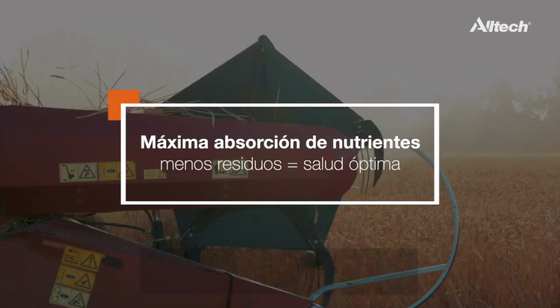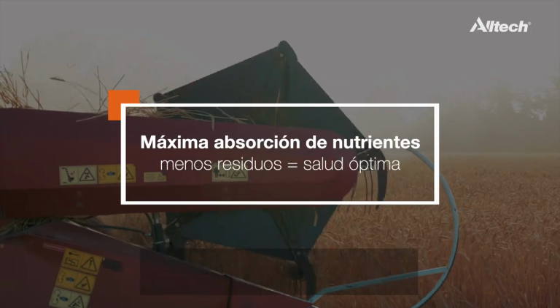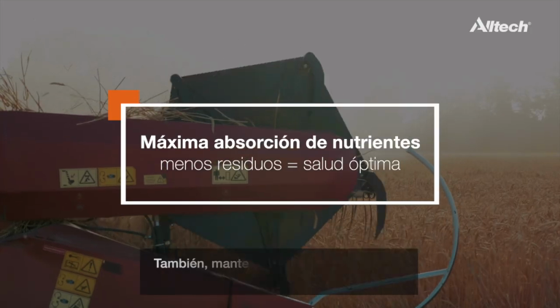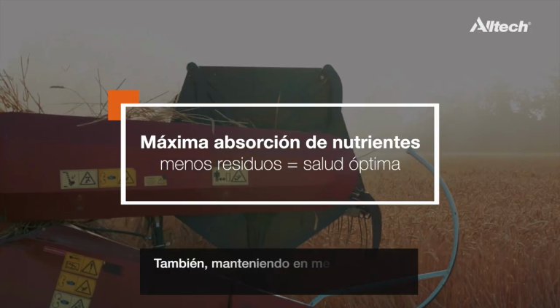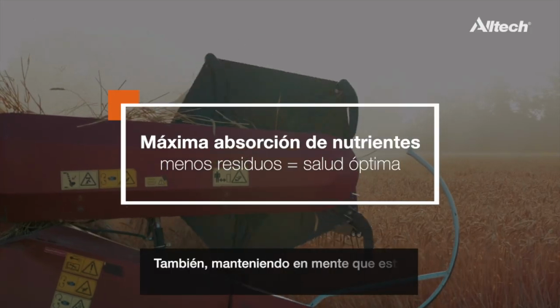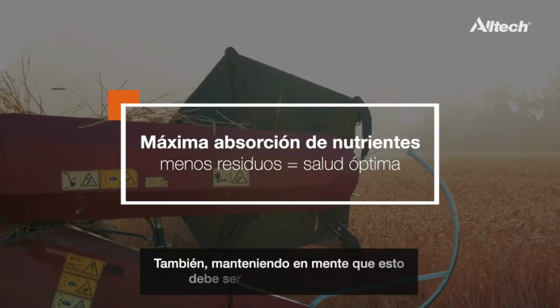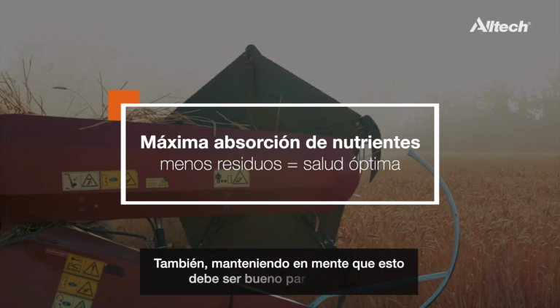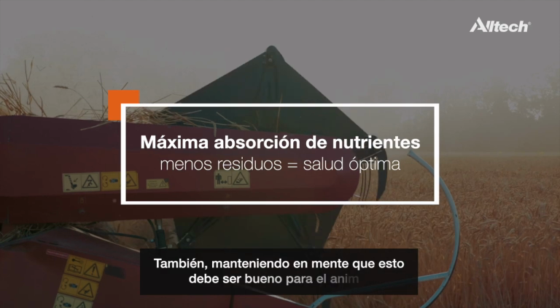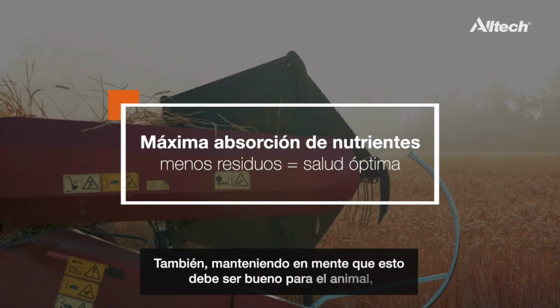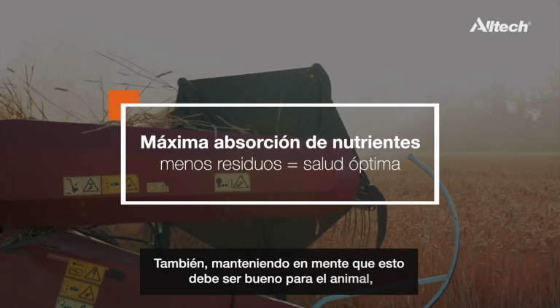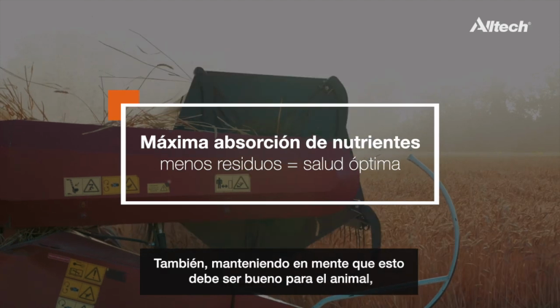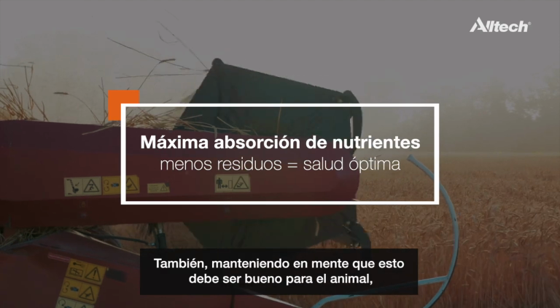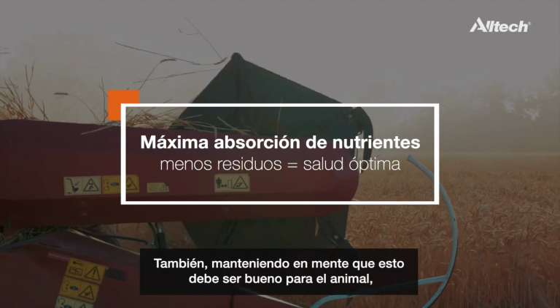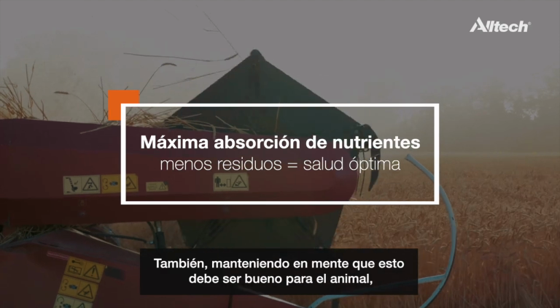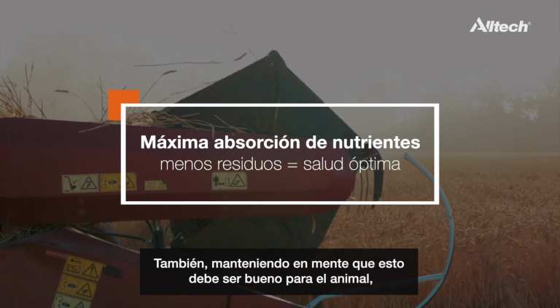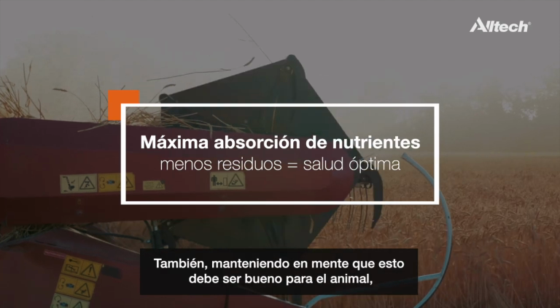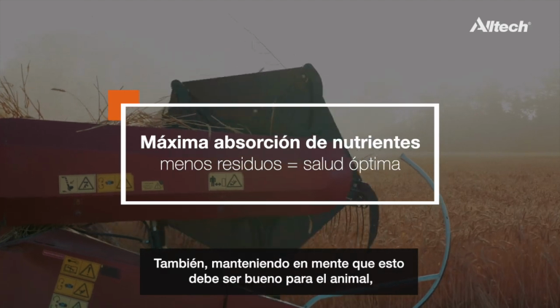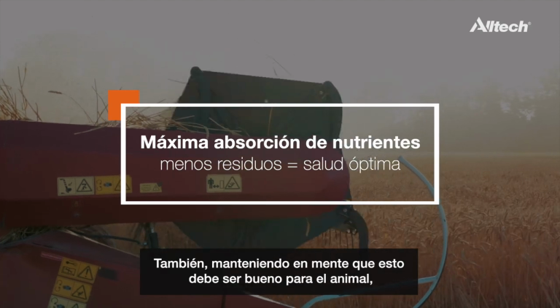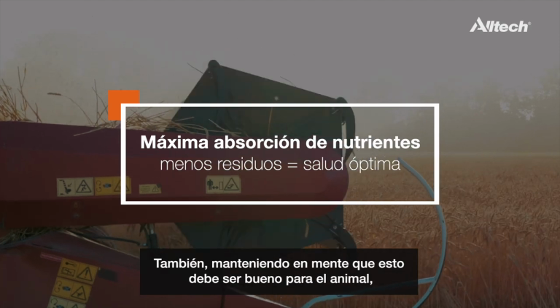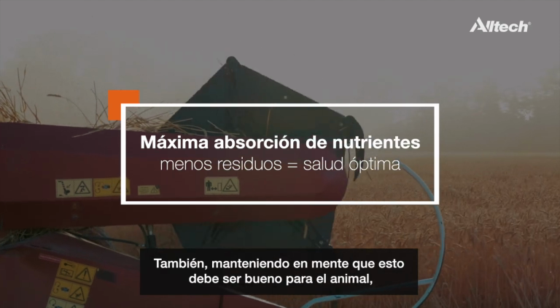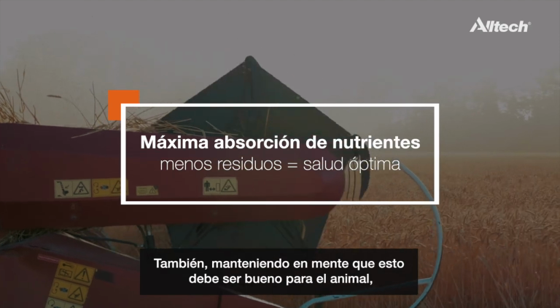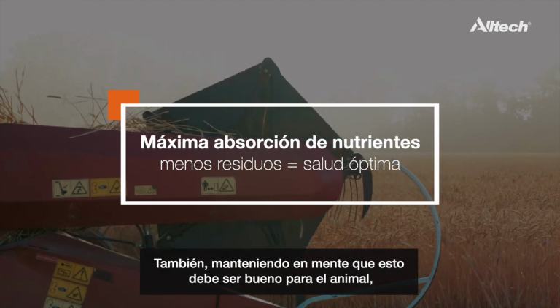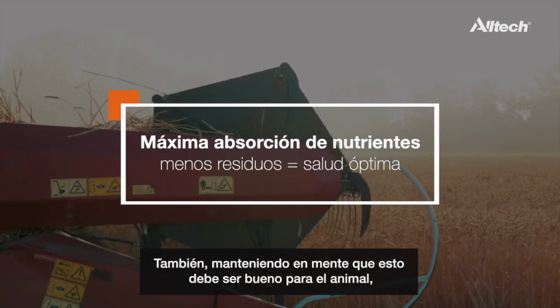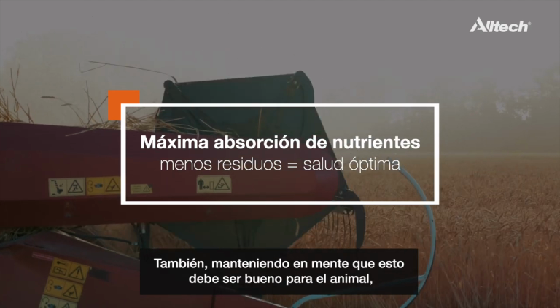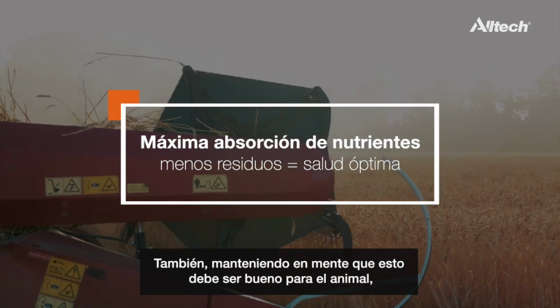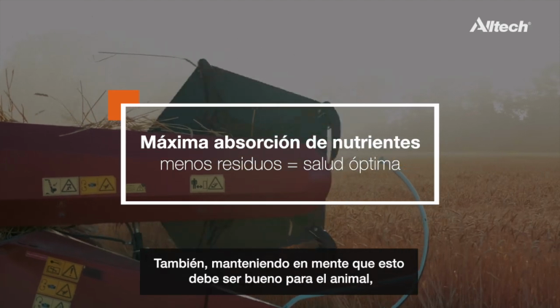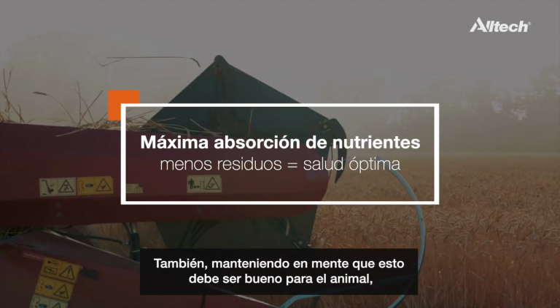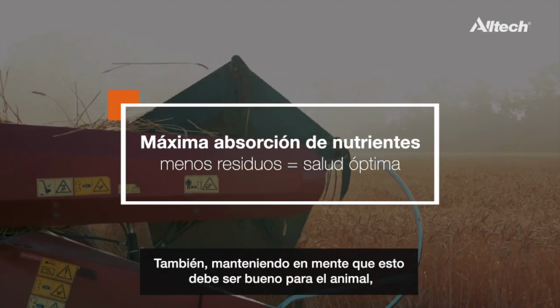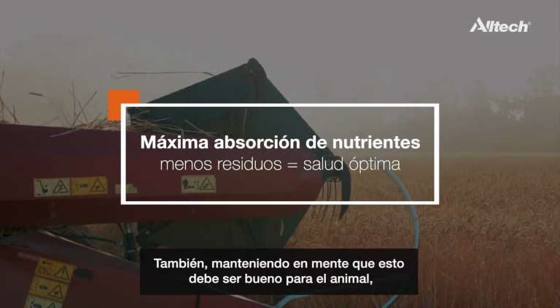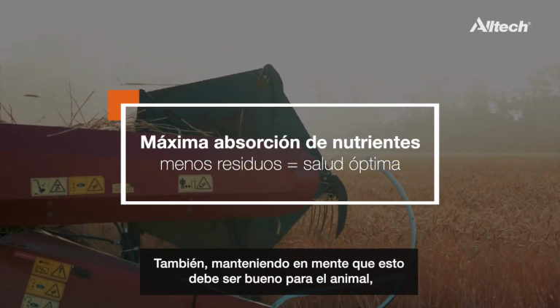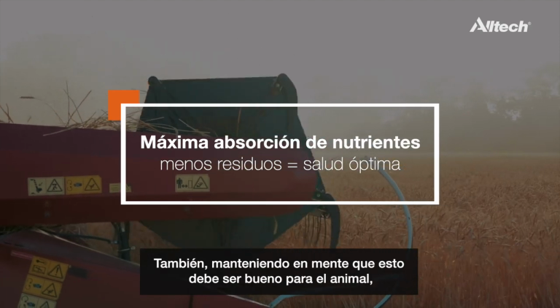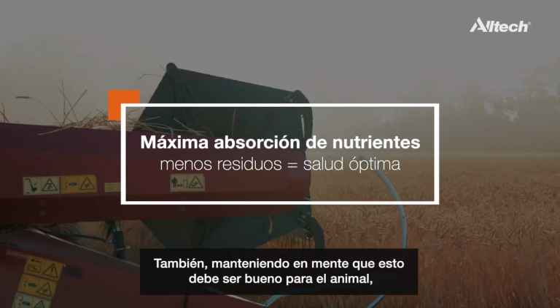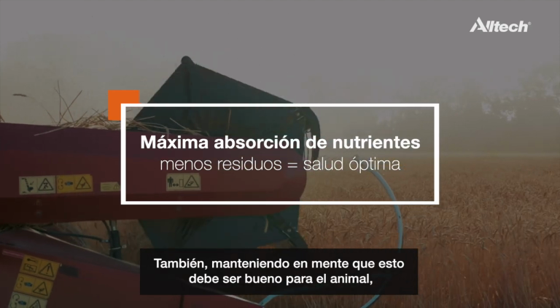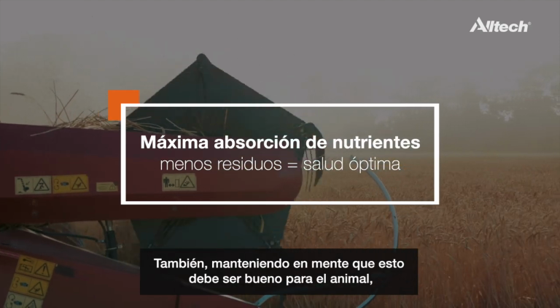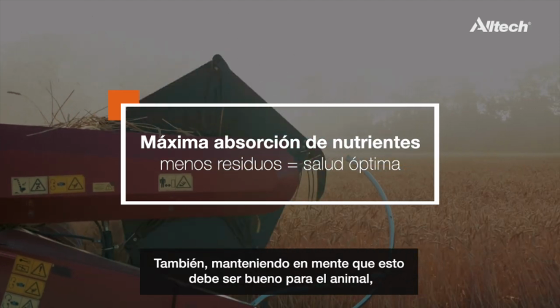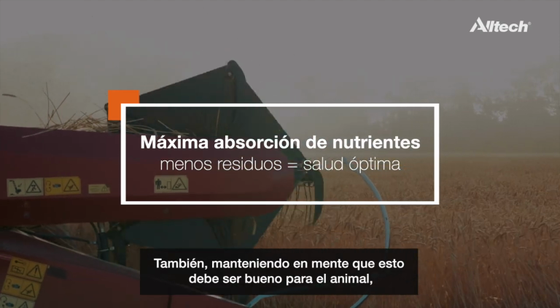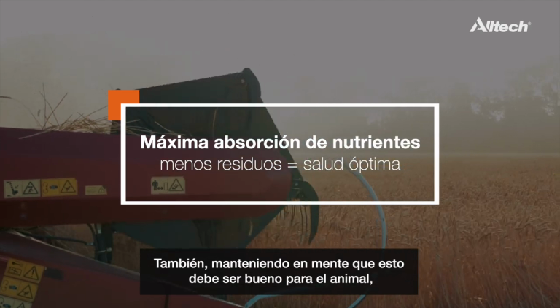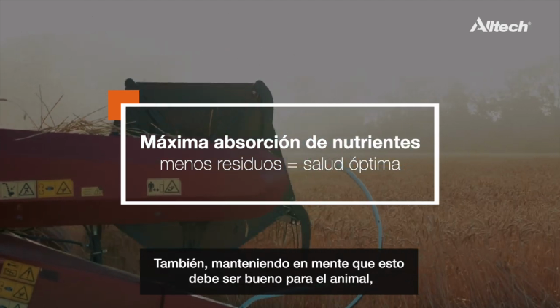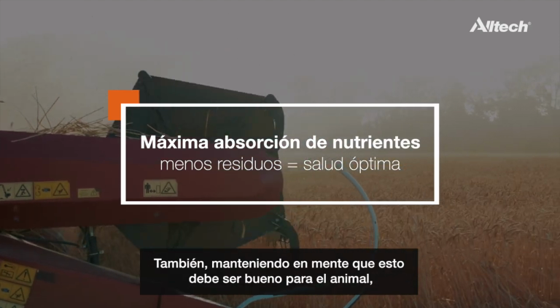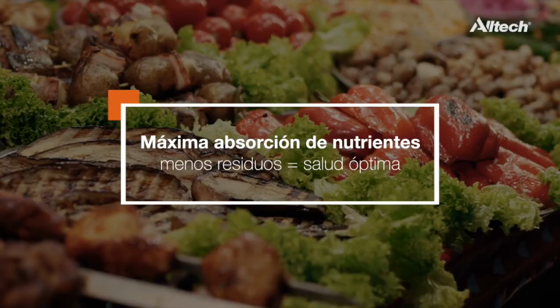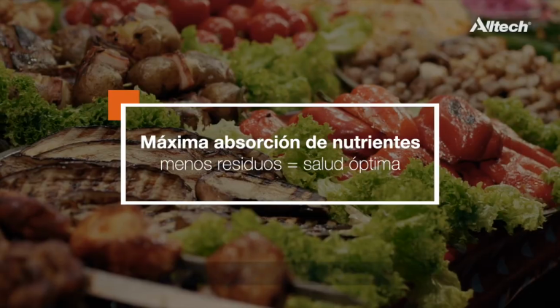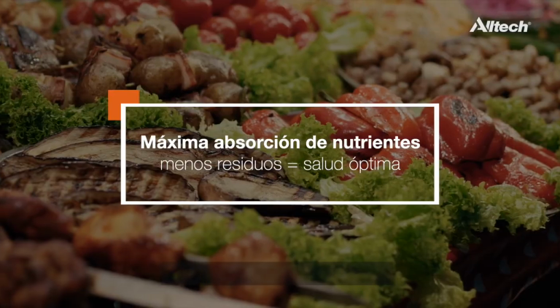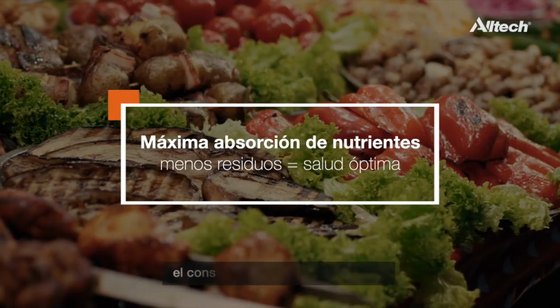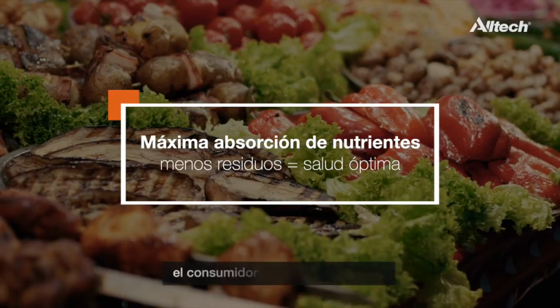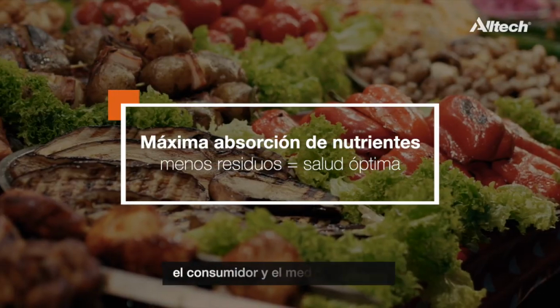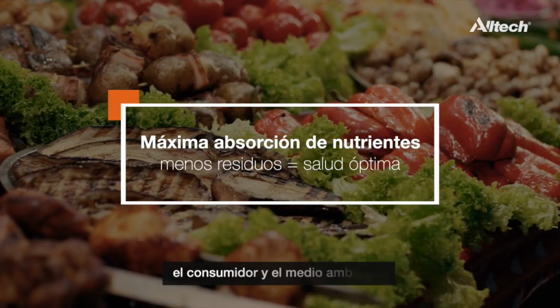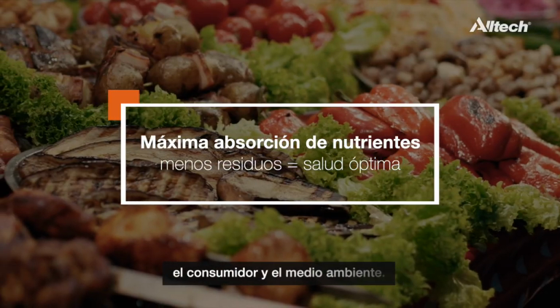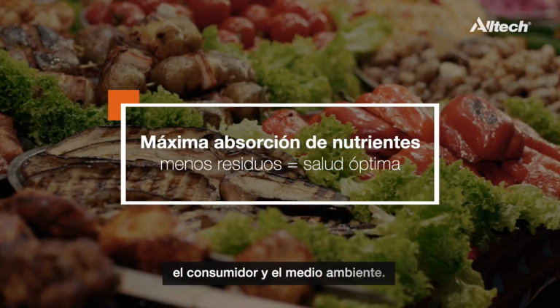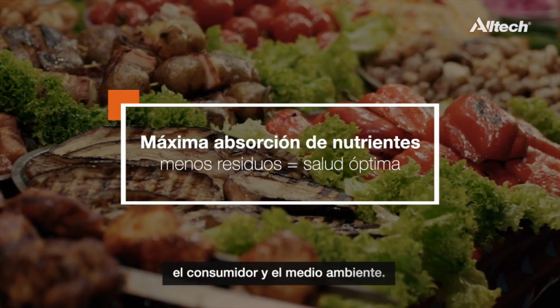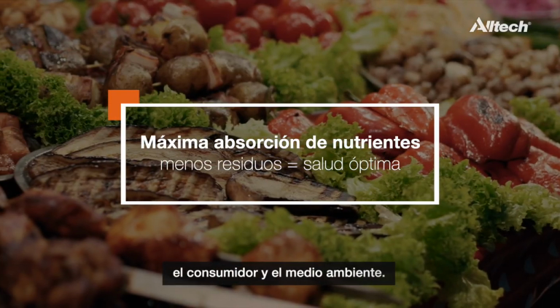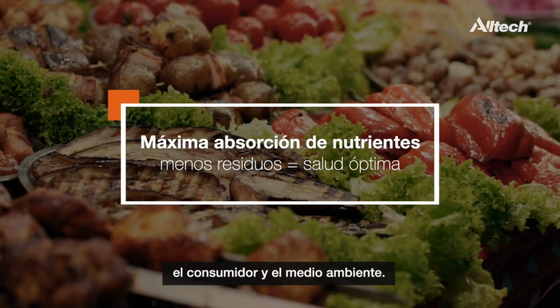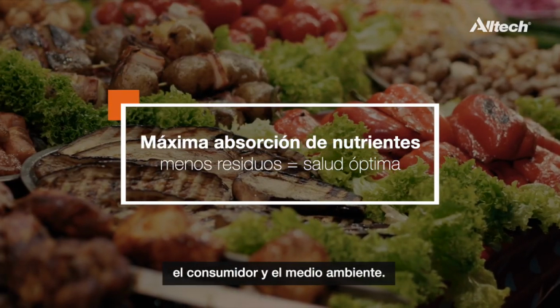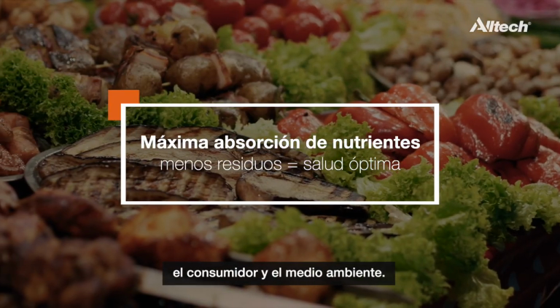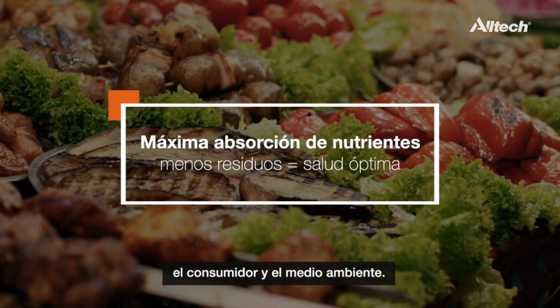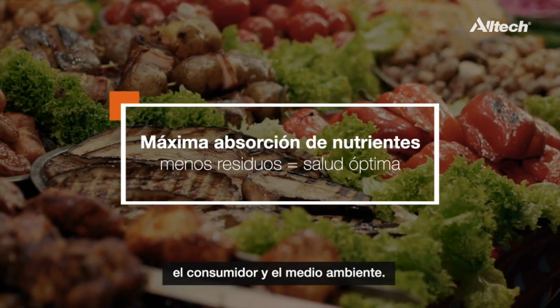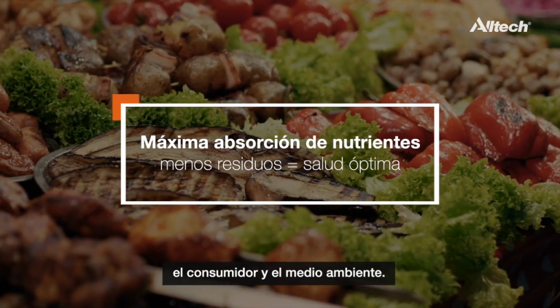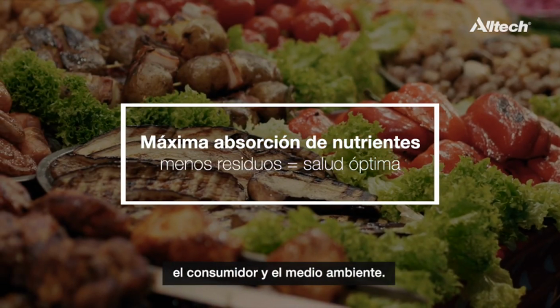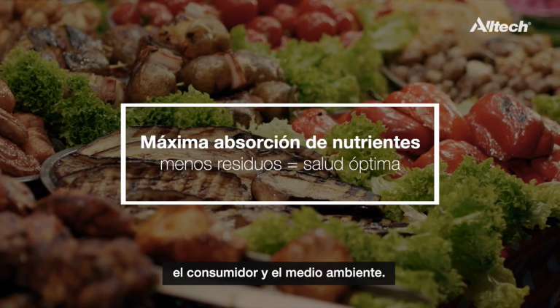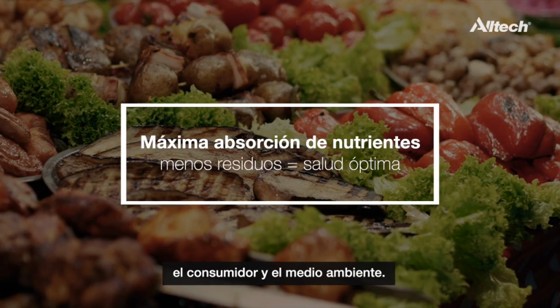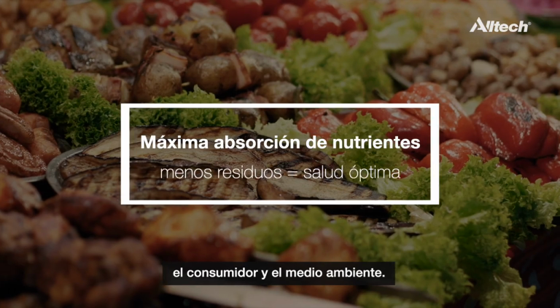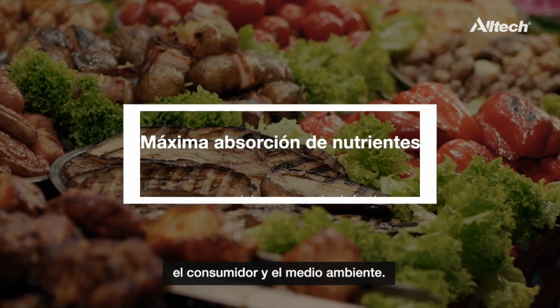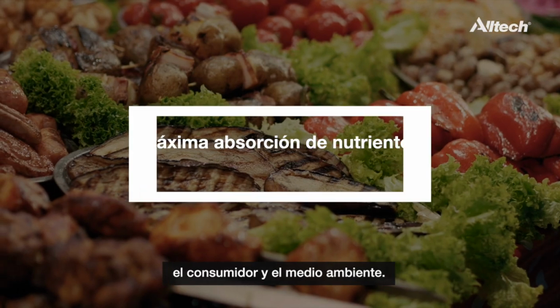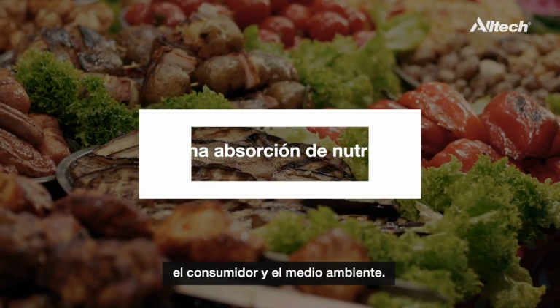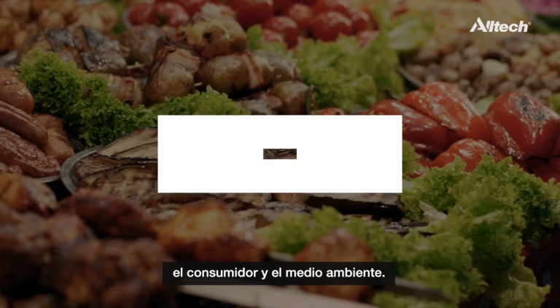Also, while keeping in mind that this needs to be good for the animal, the consumer, and the environment as well.